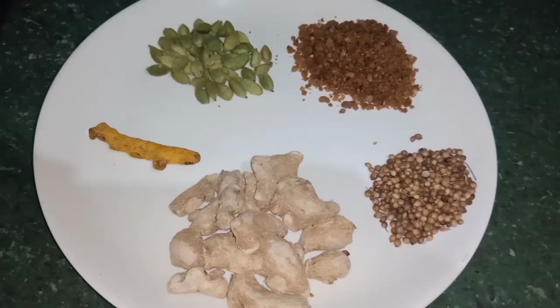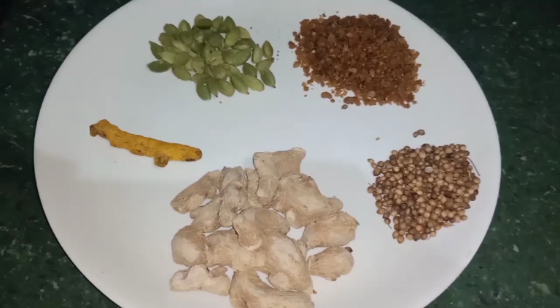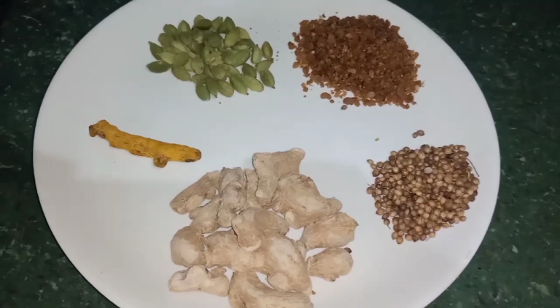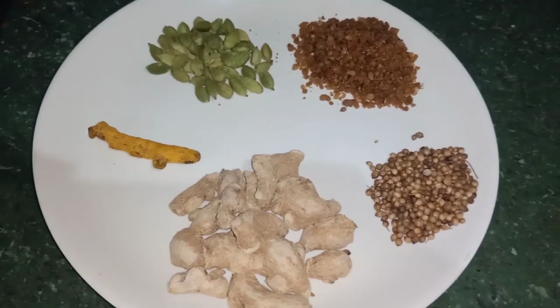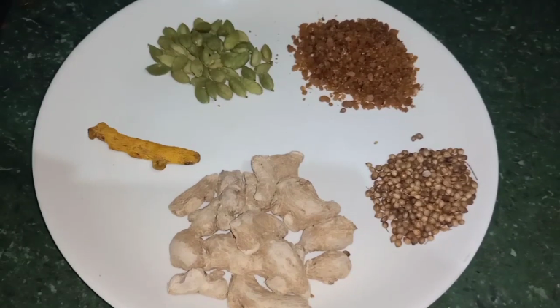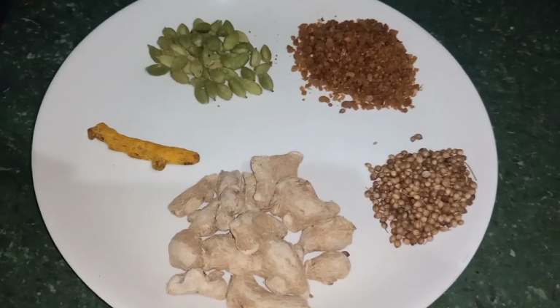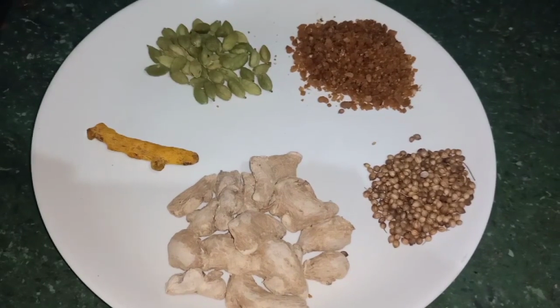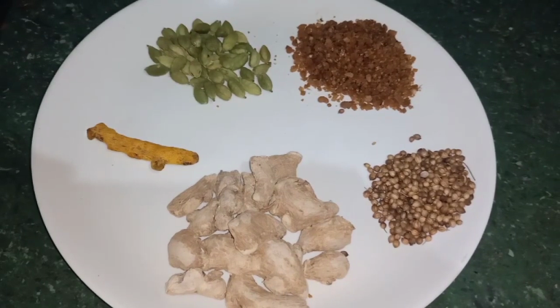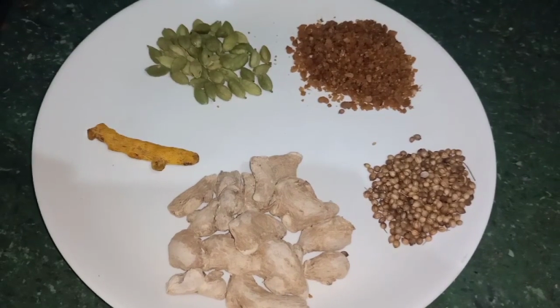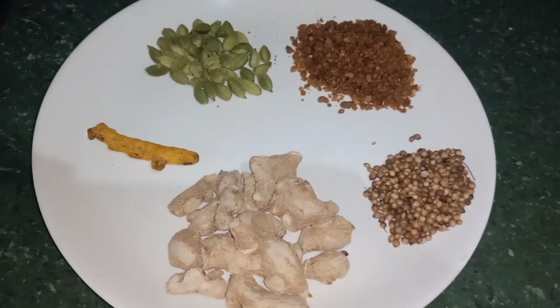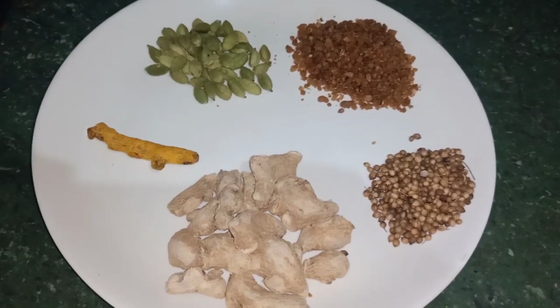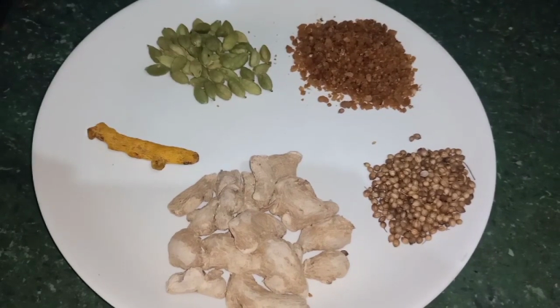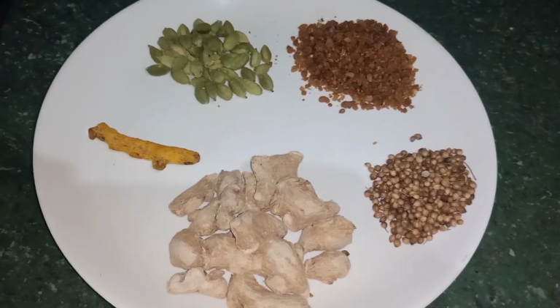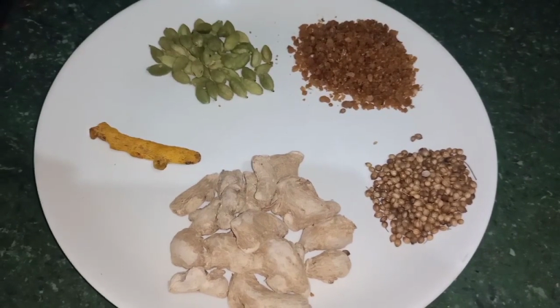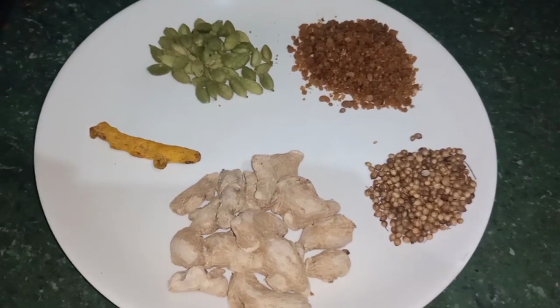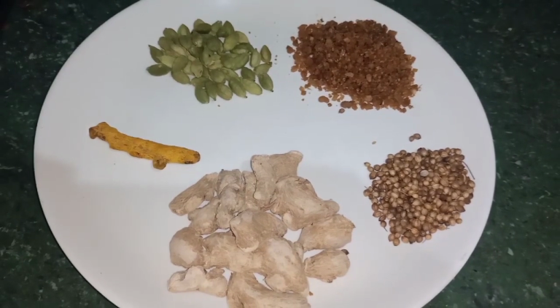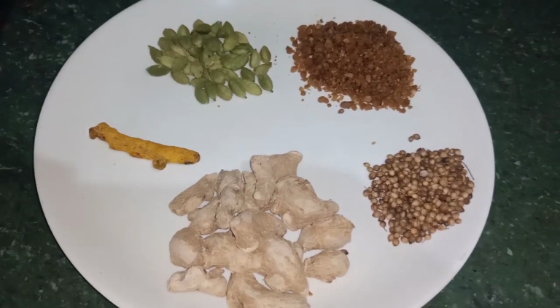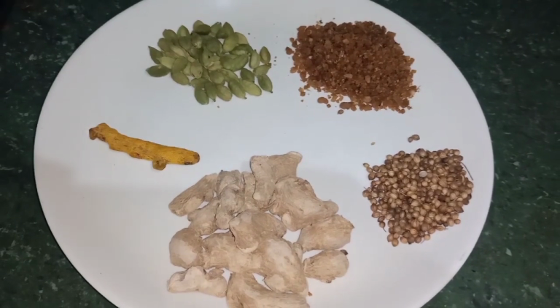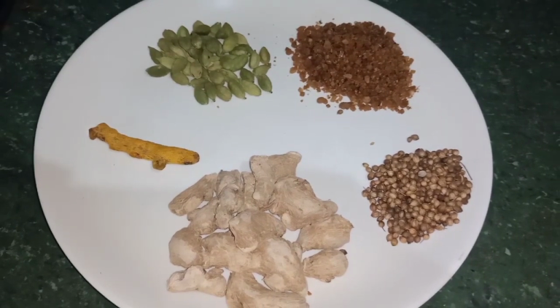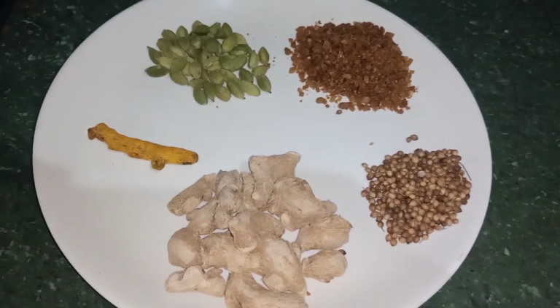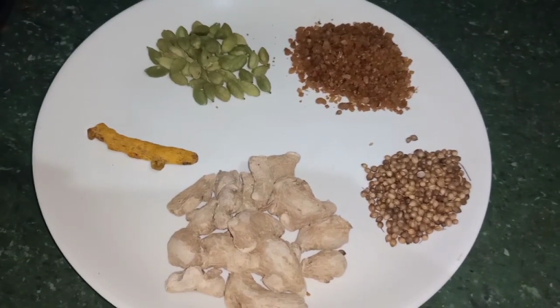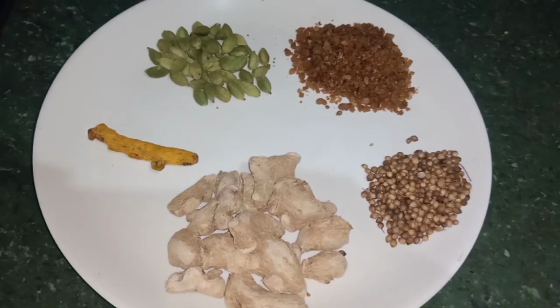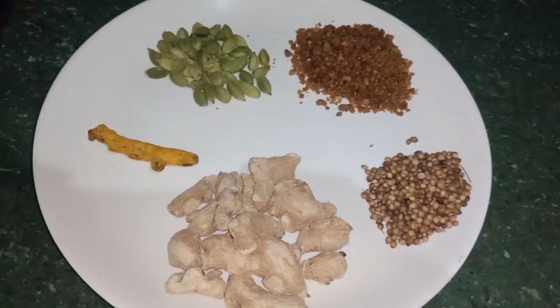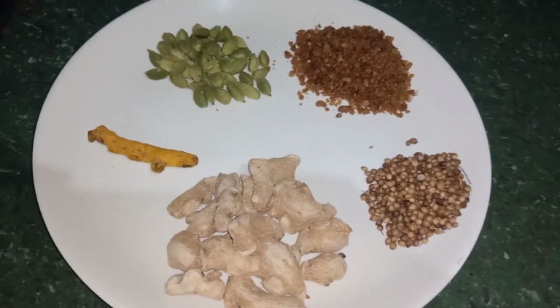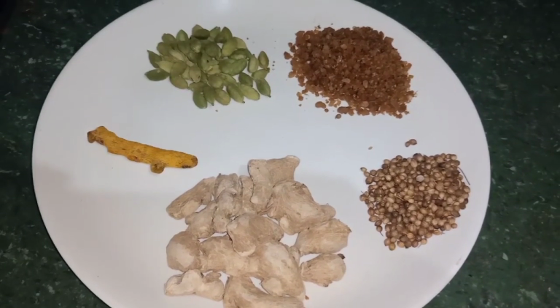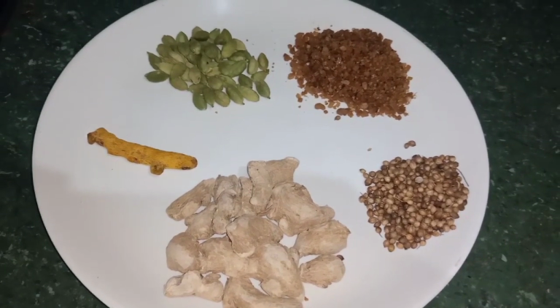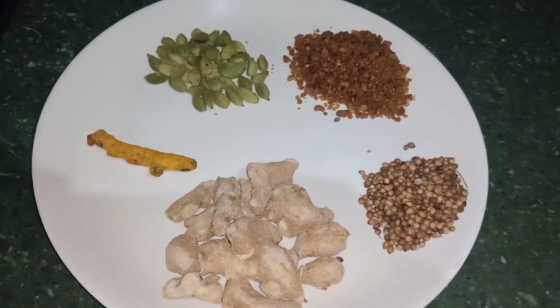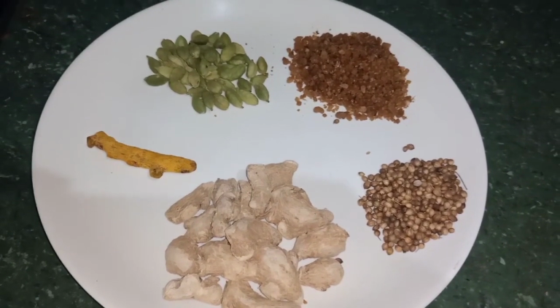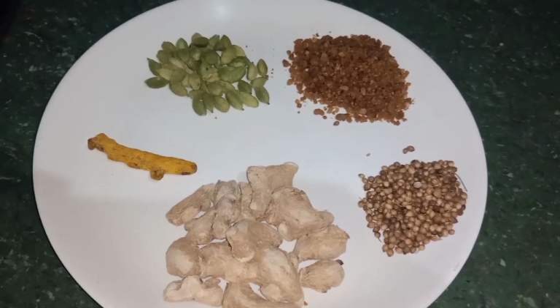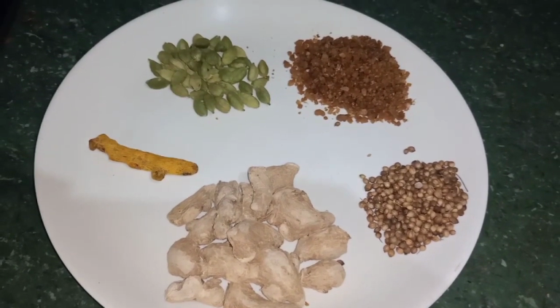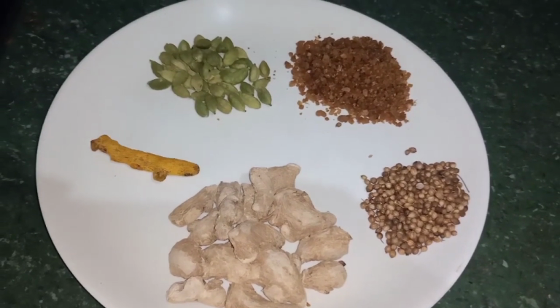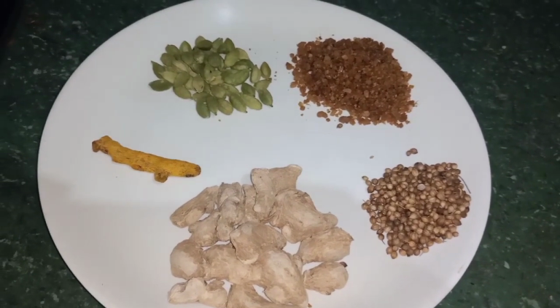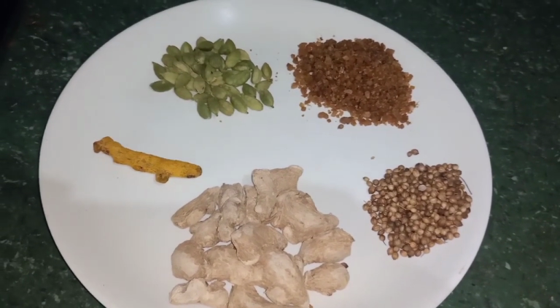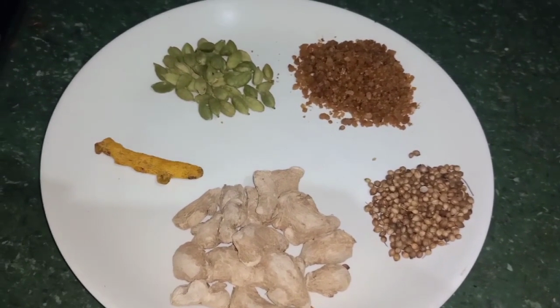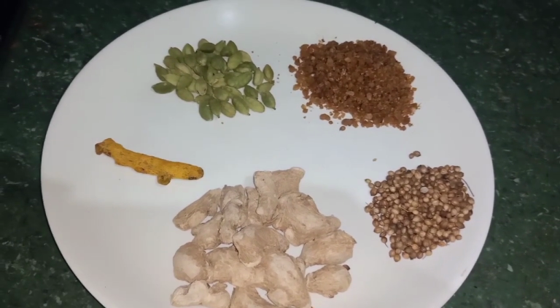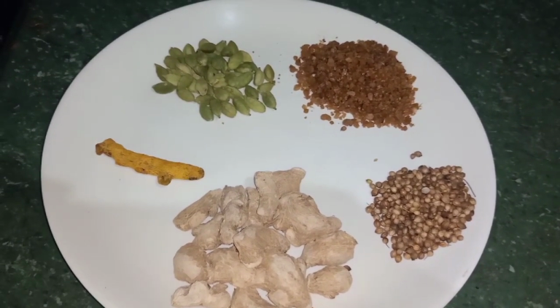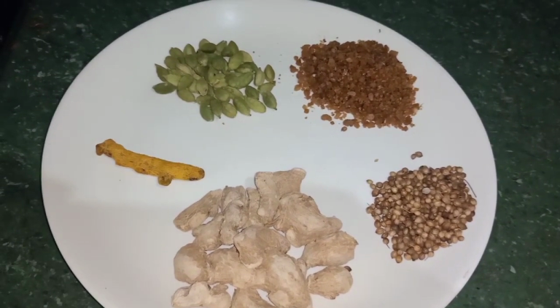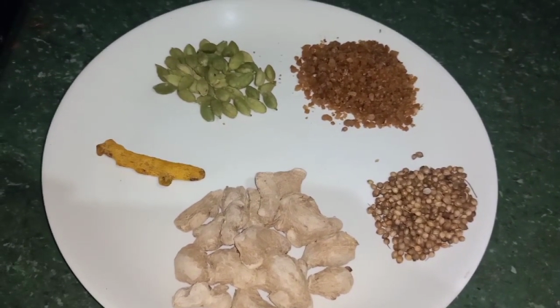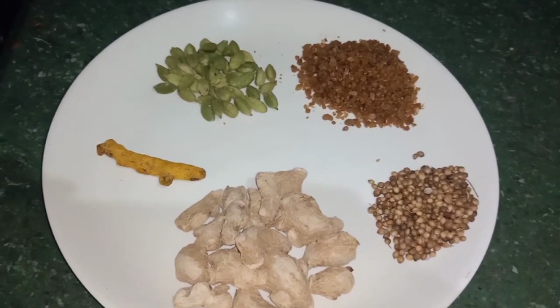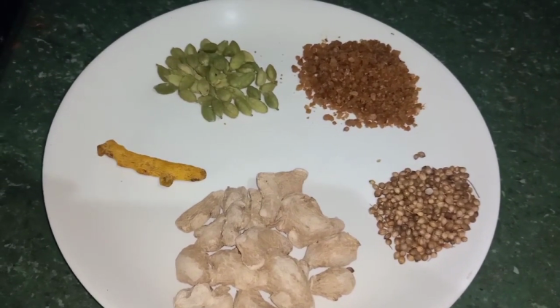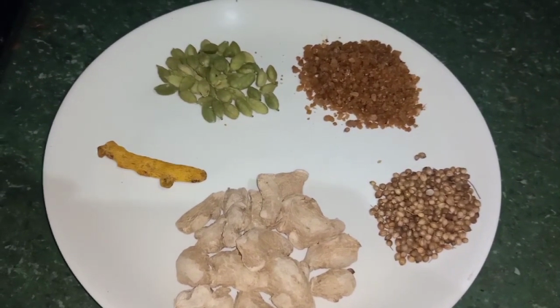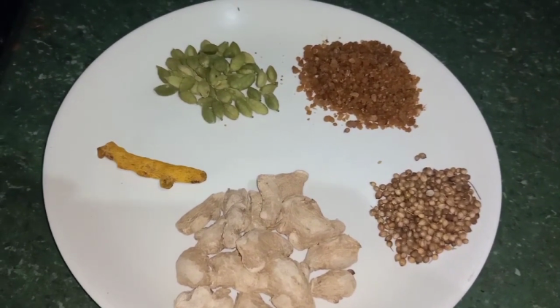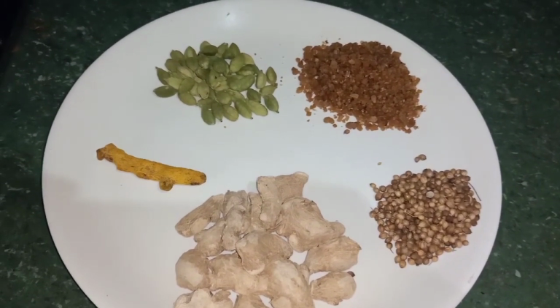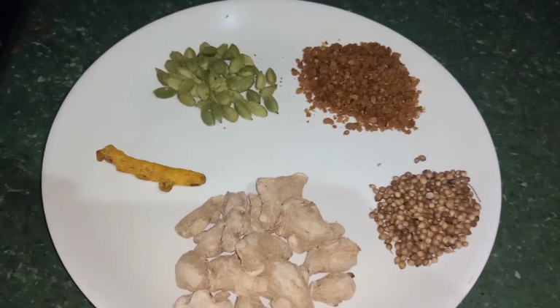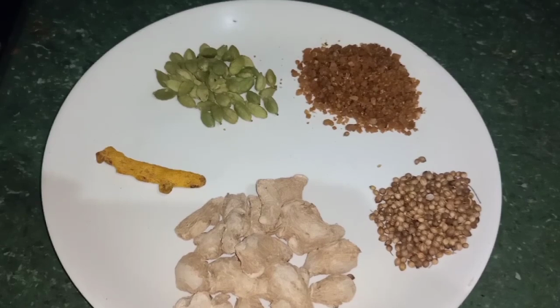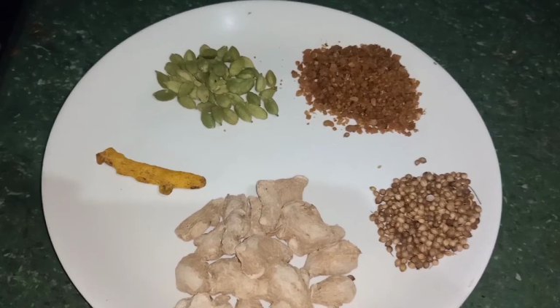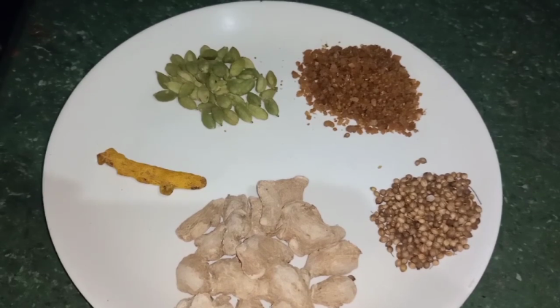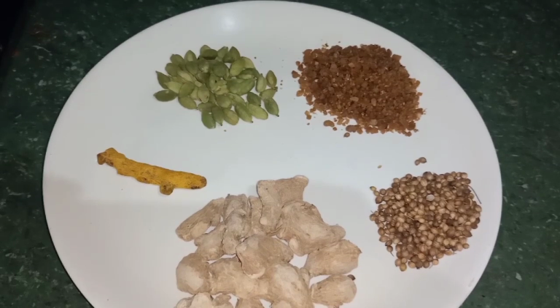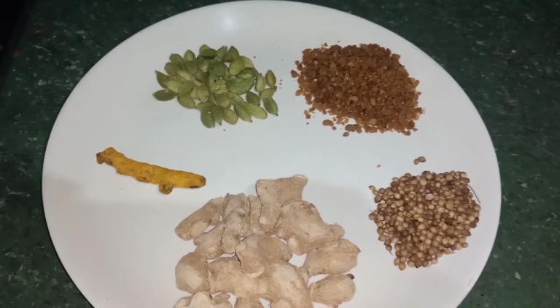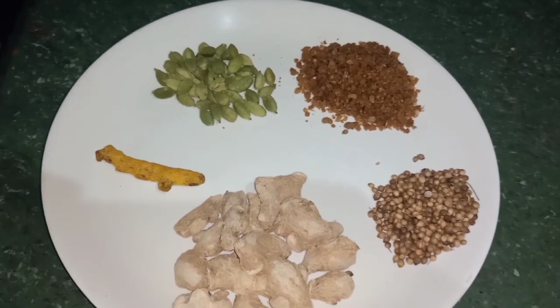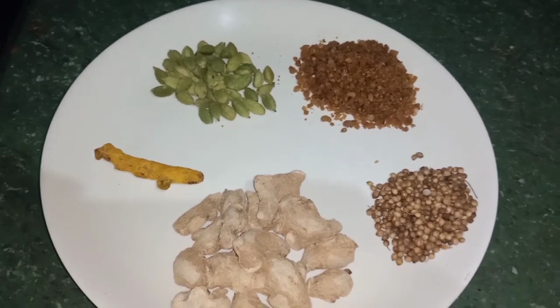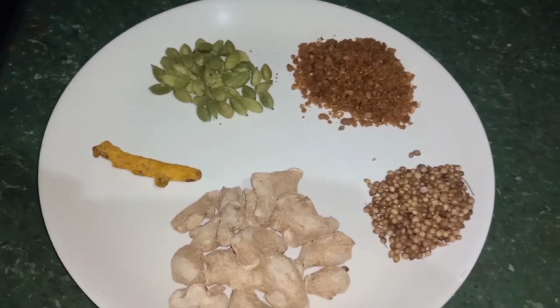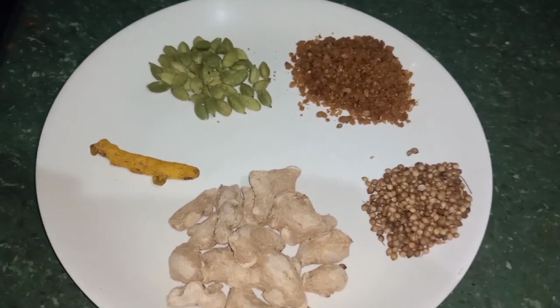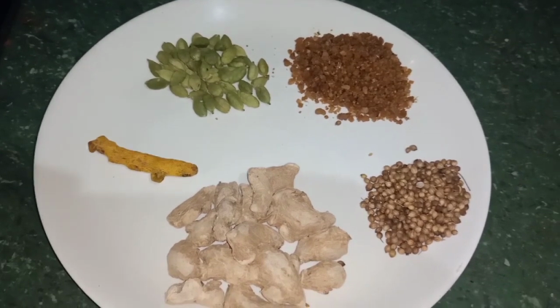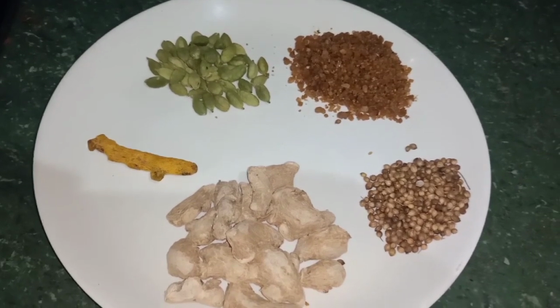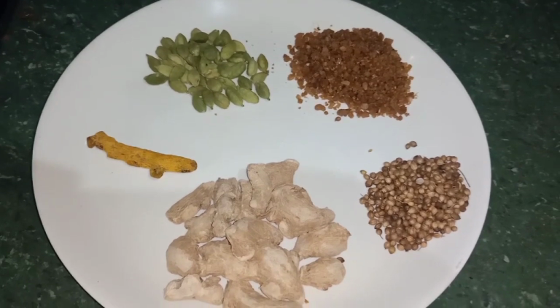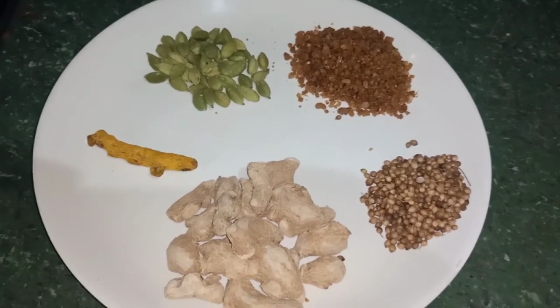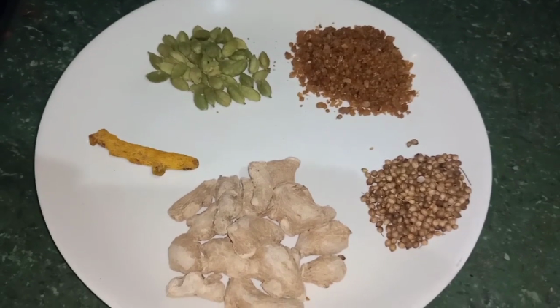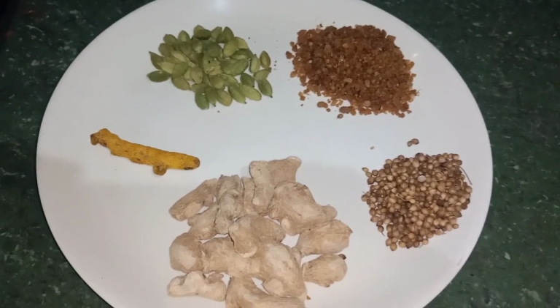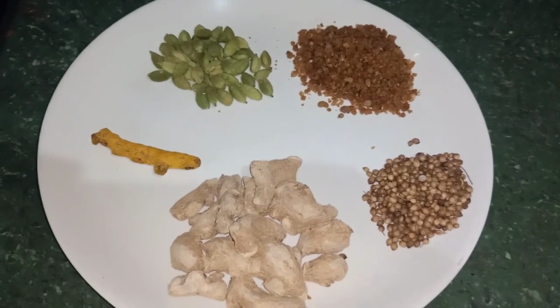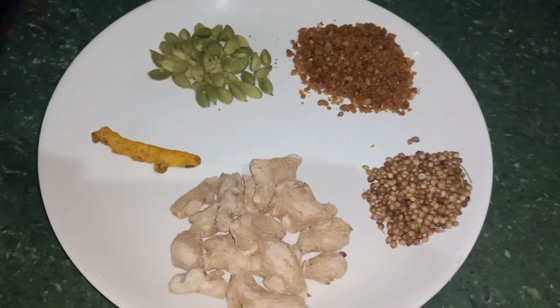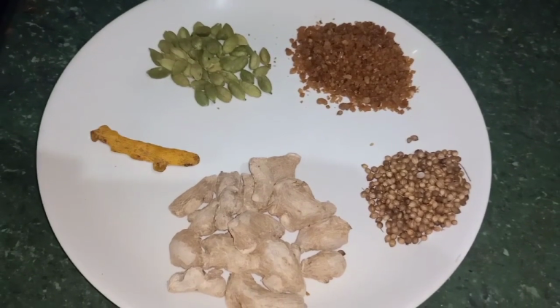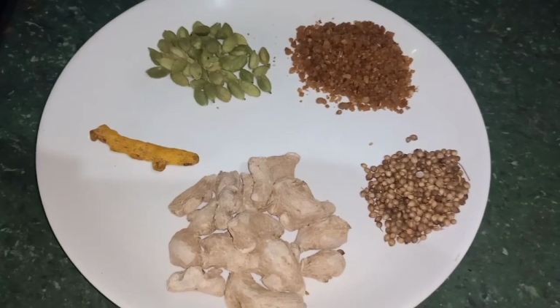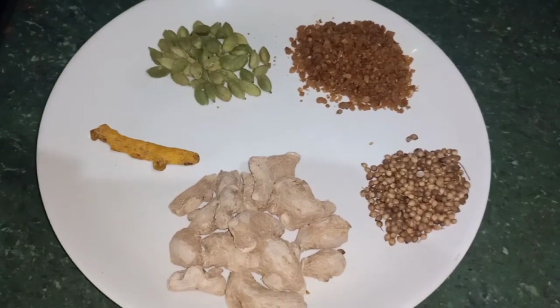Hello friends, welcome to my channel. Today we are going to do a healthy pale powder mix. It's called Boost Horlicks.